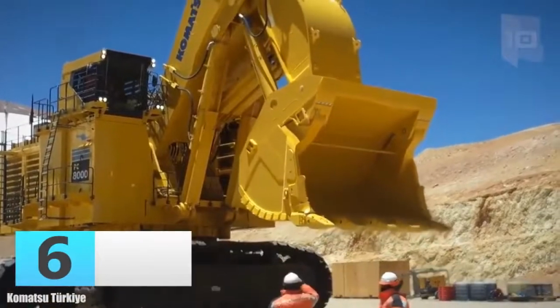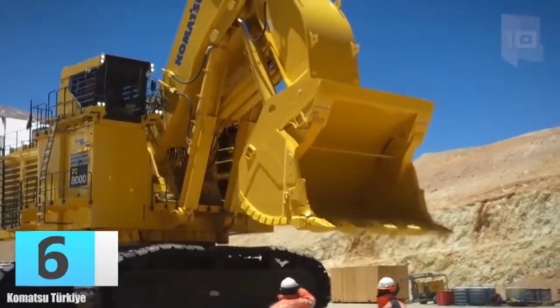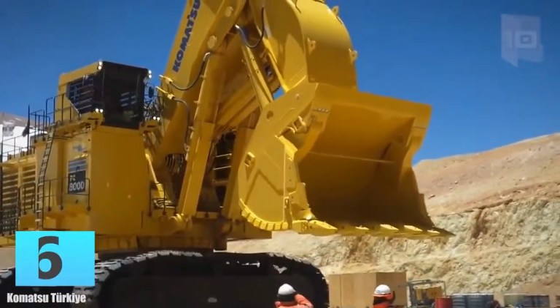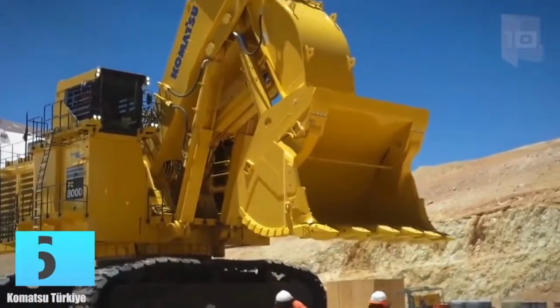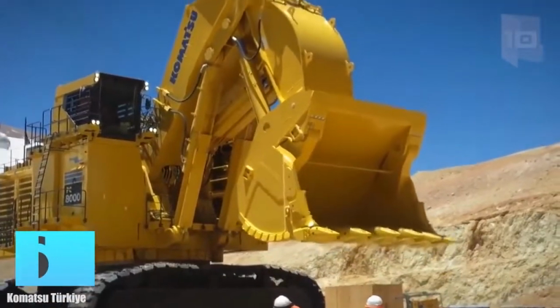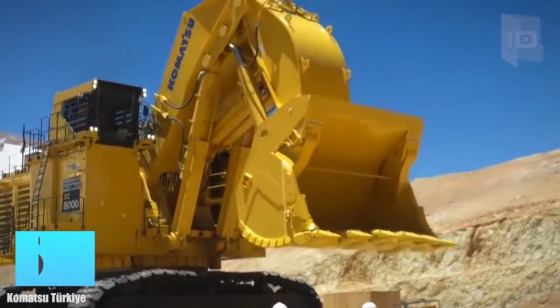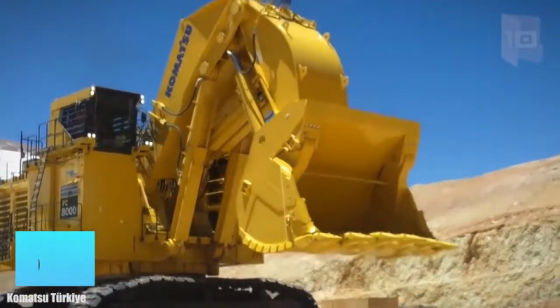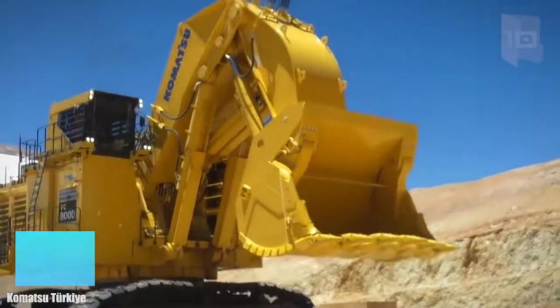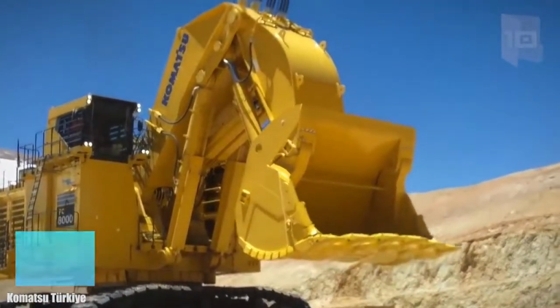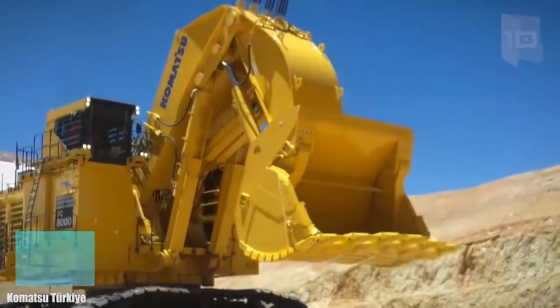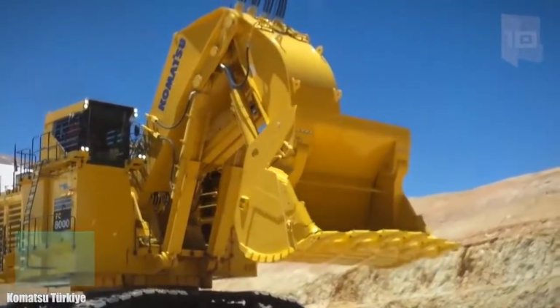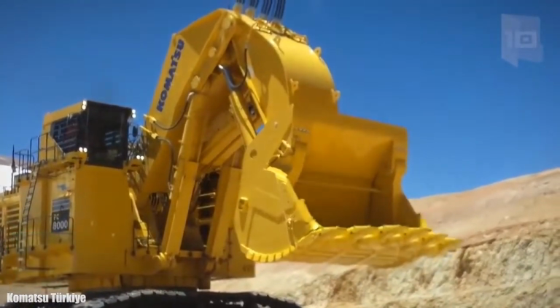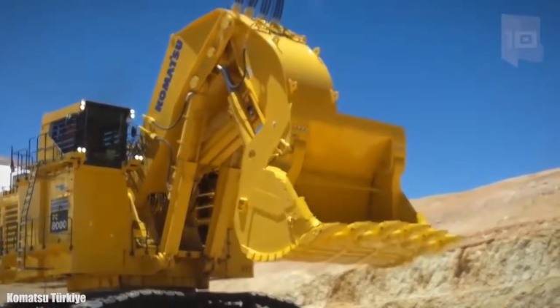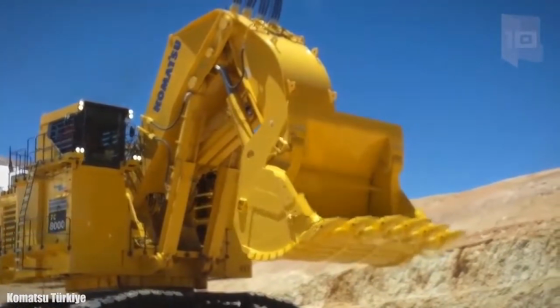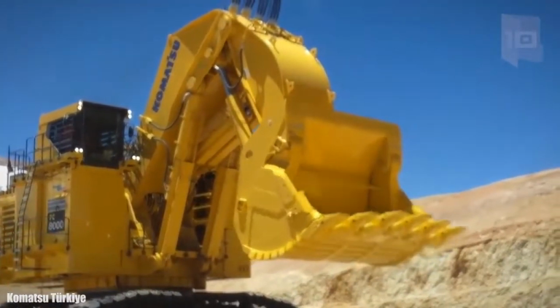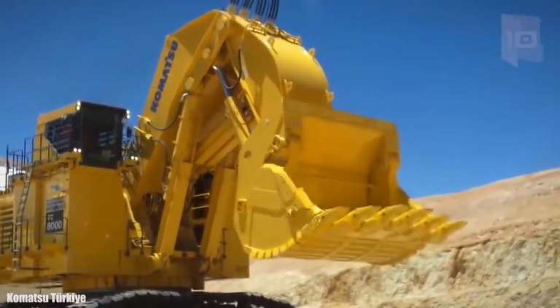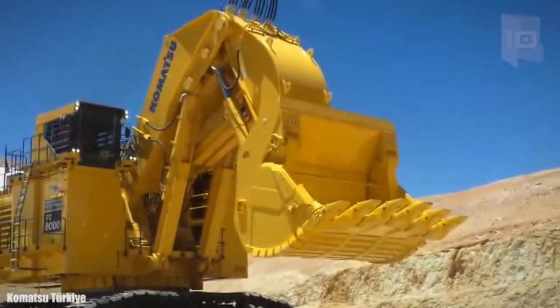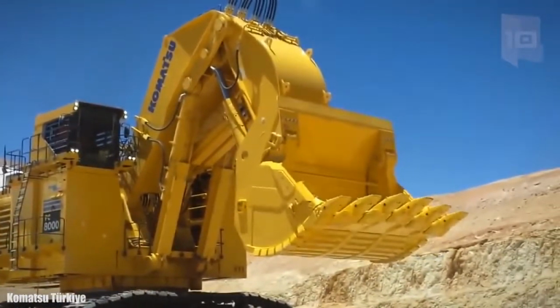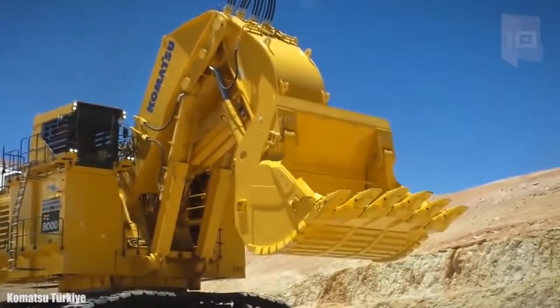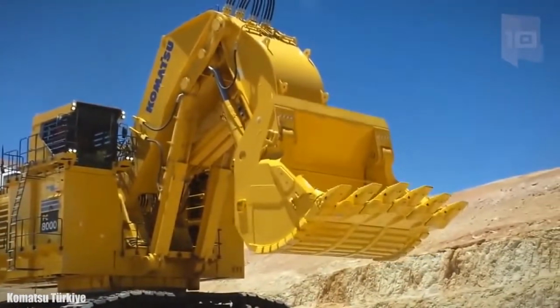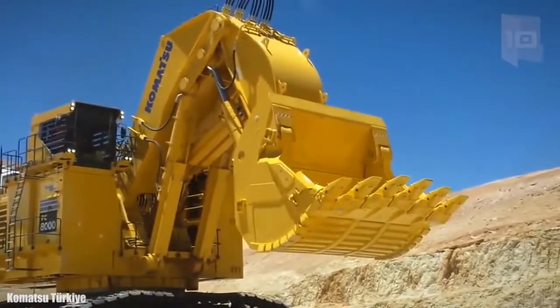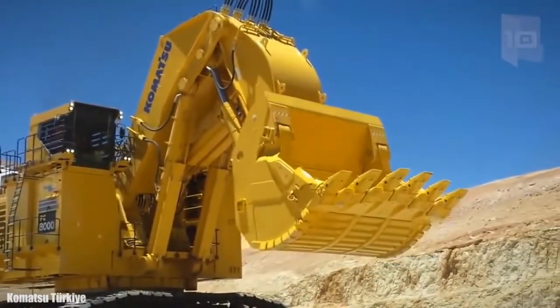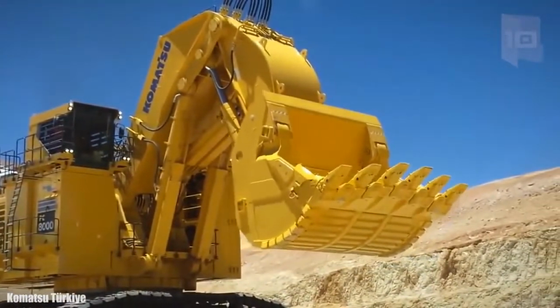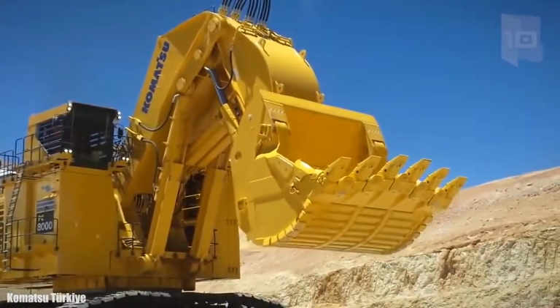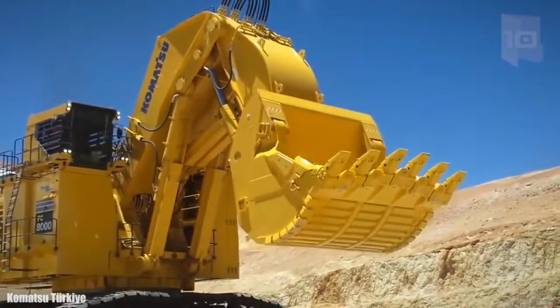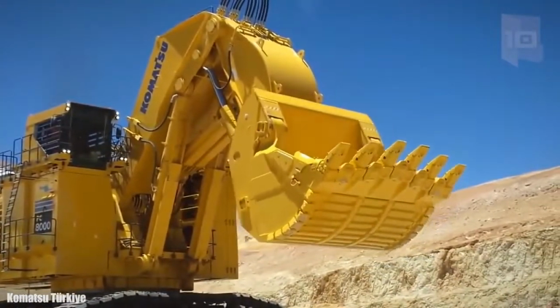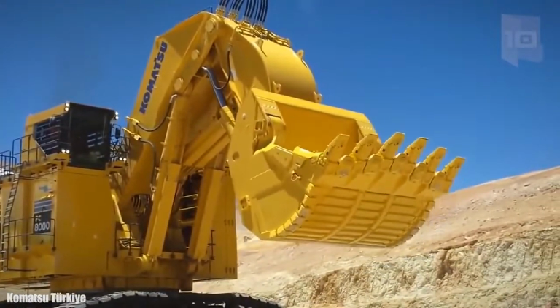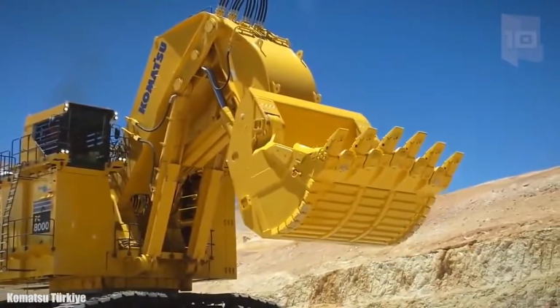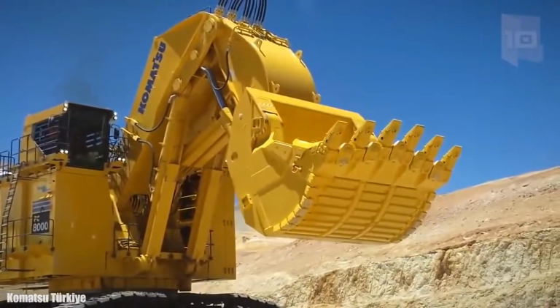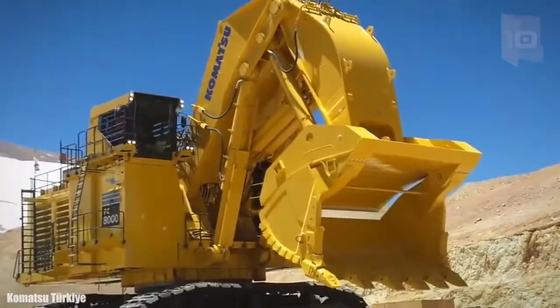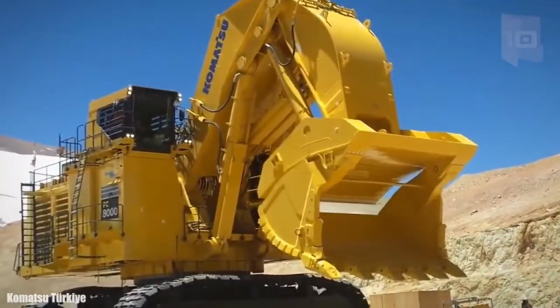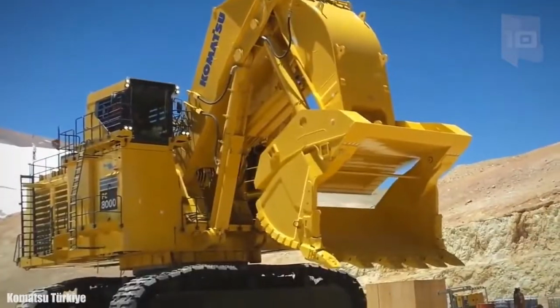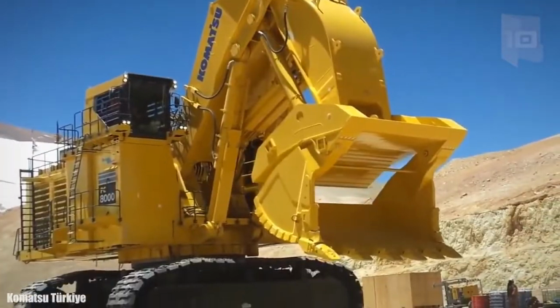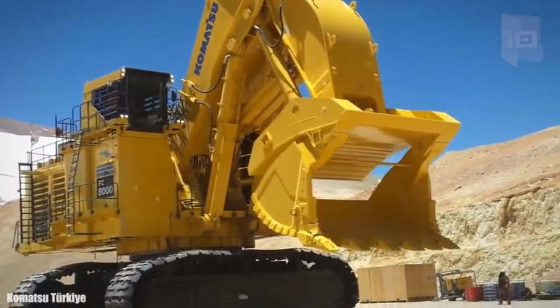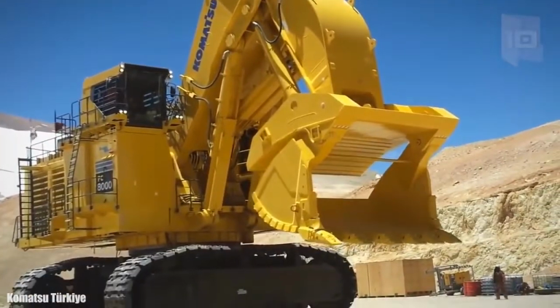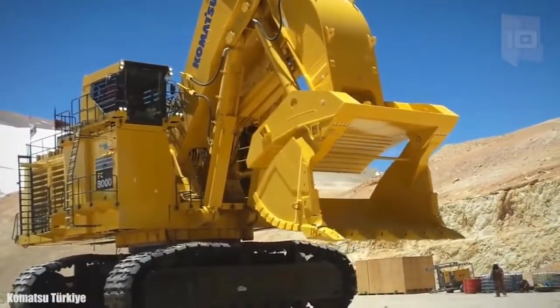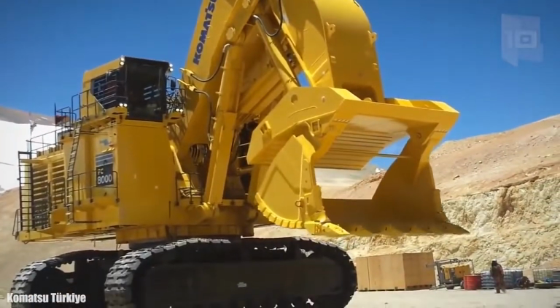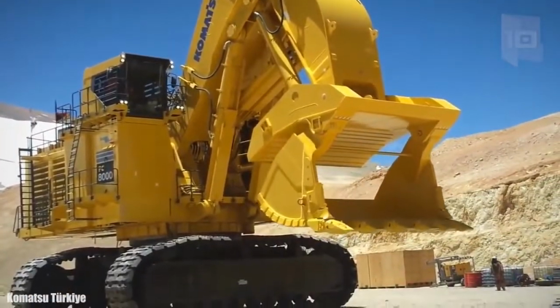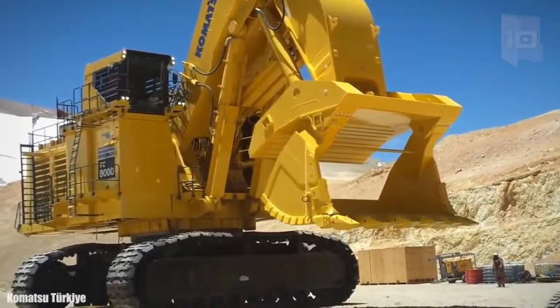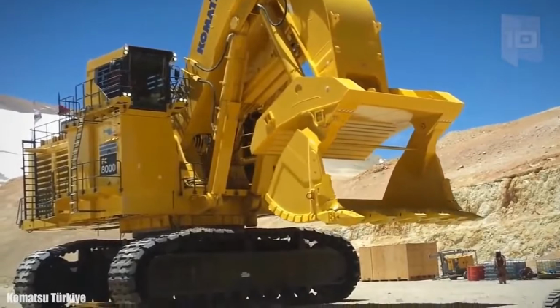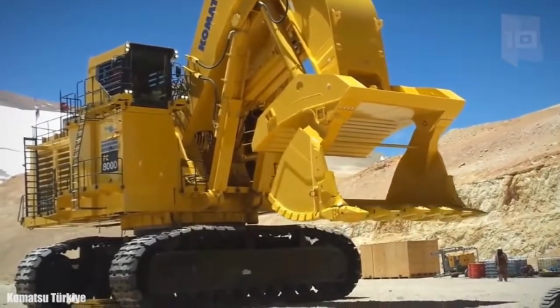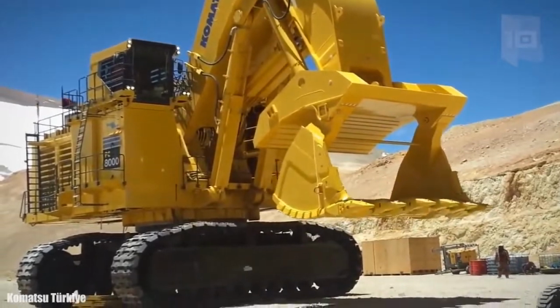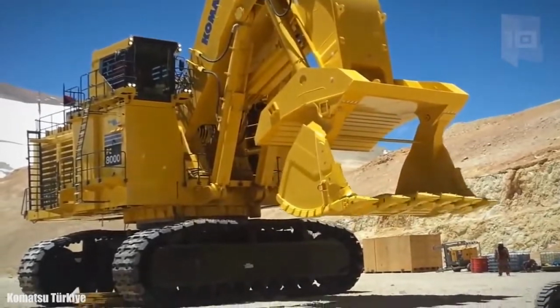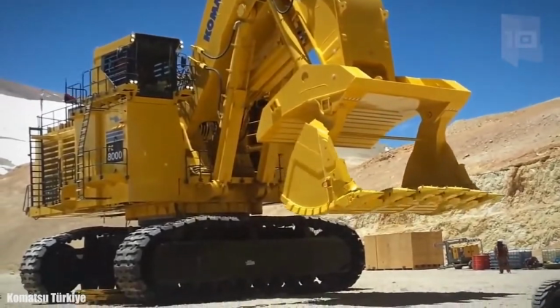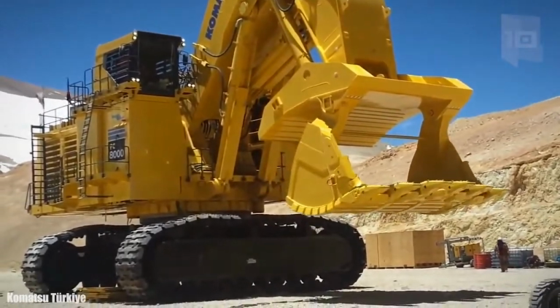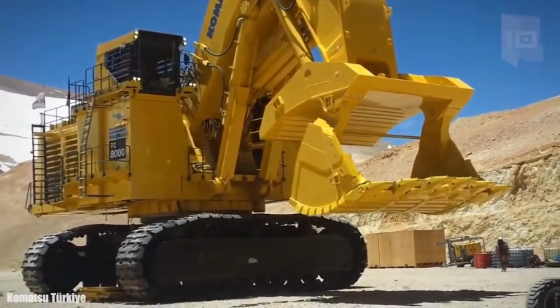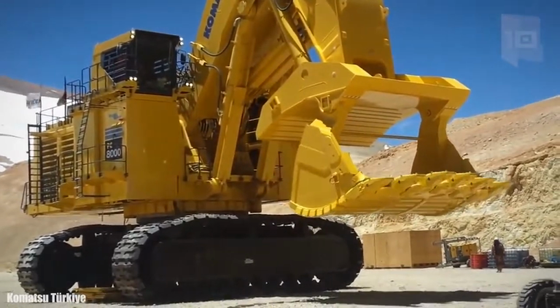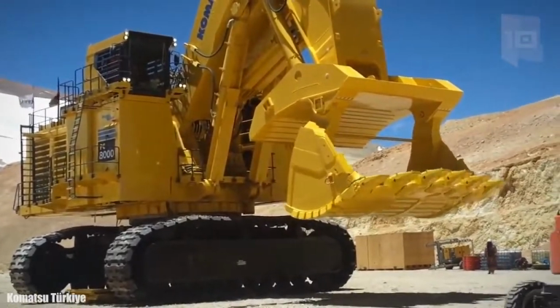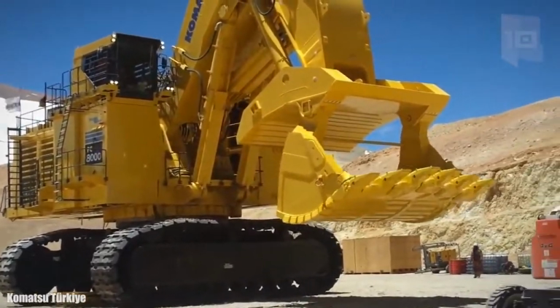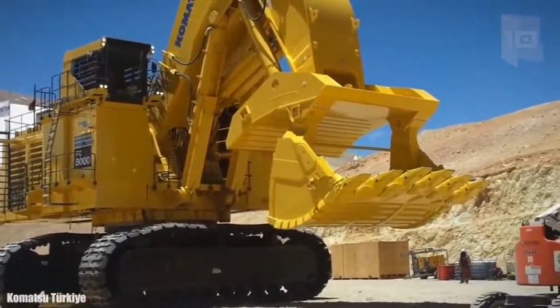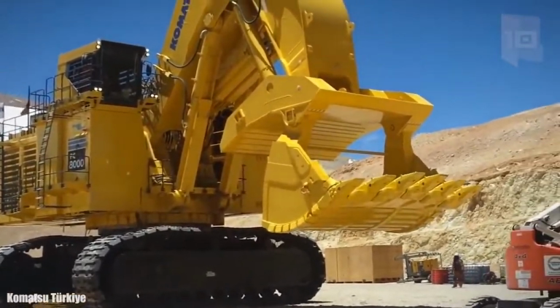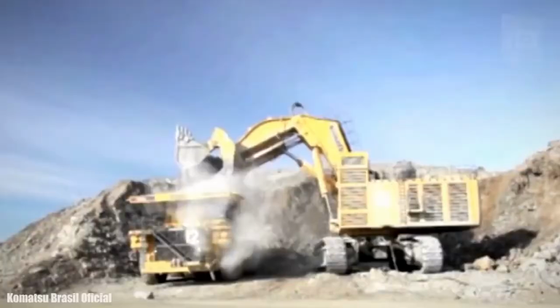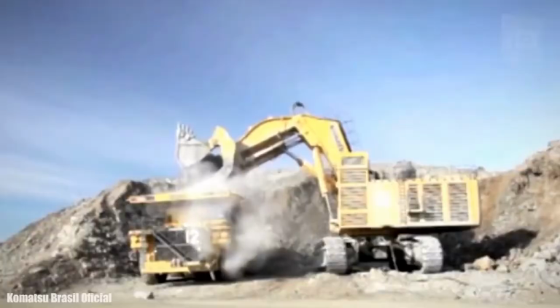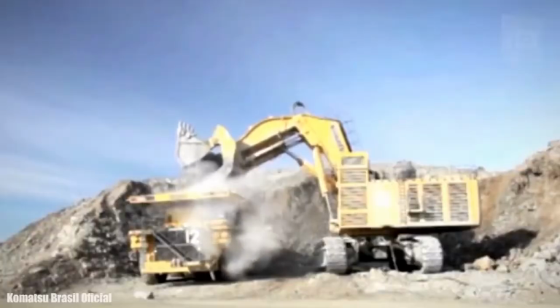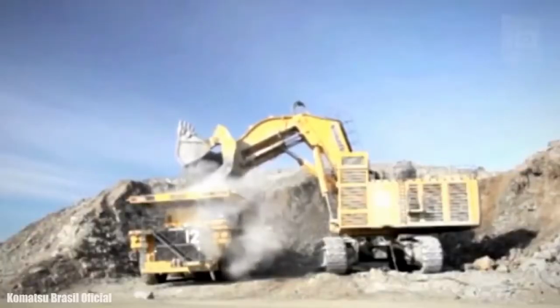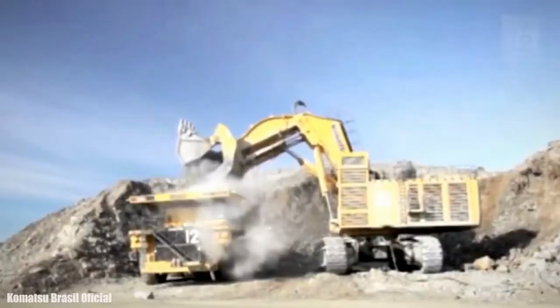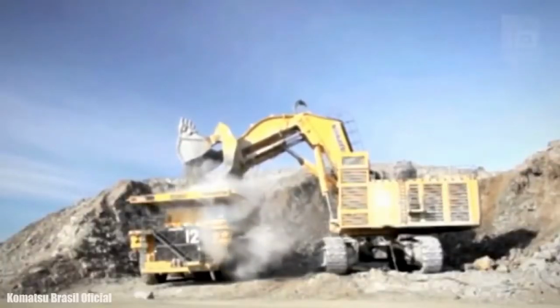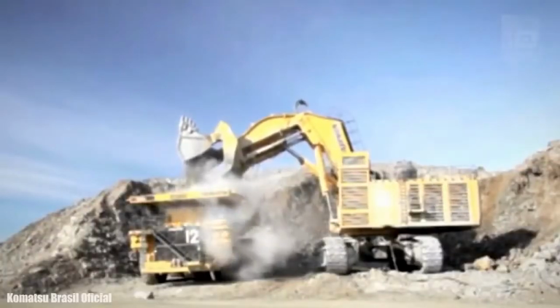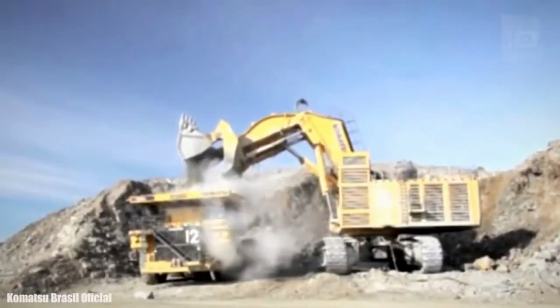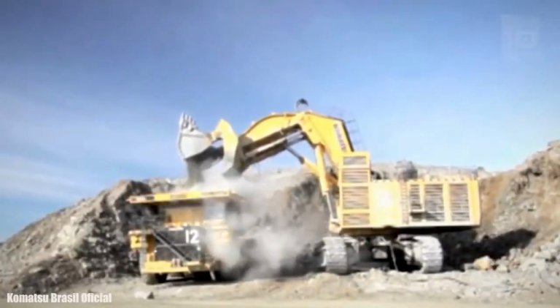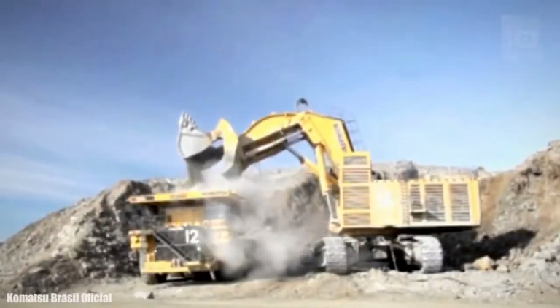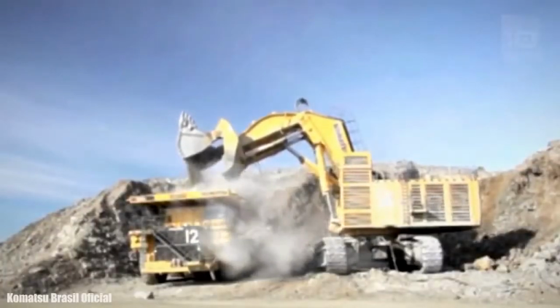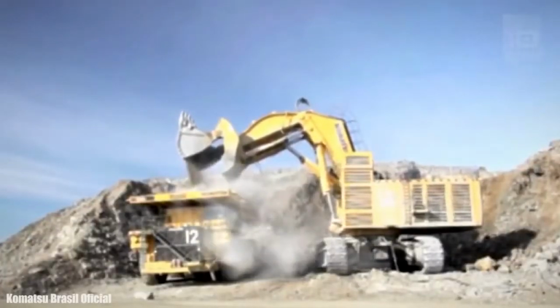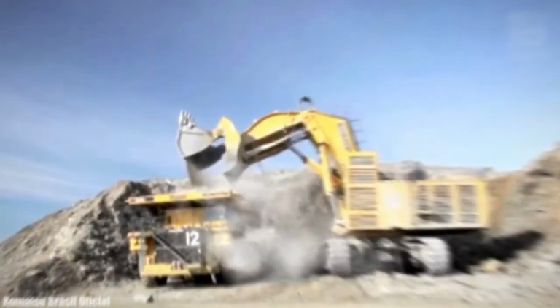It is able to move tons of sand in just hours, which was a blessing for the mining industry. It is a monster machine — humans are like ants in front of it.